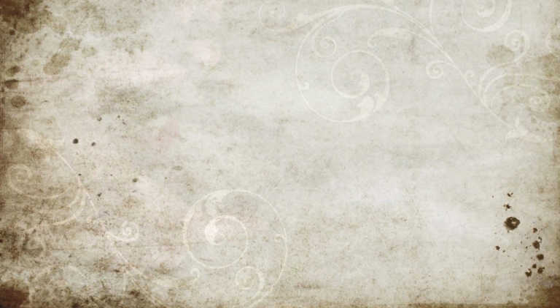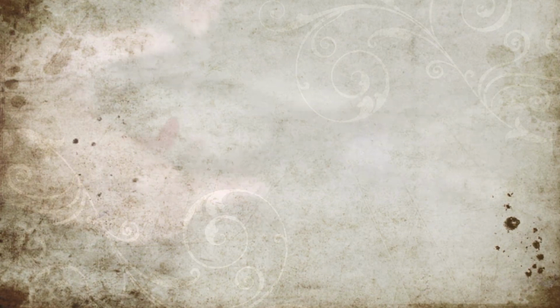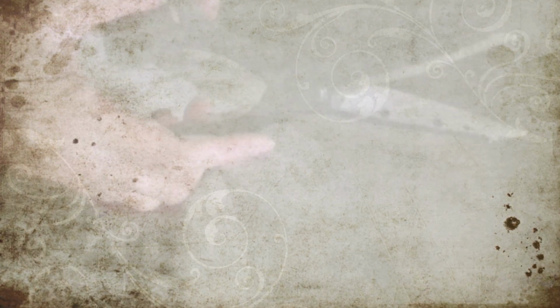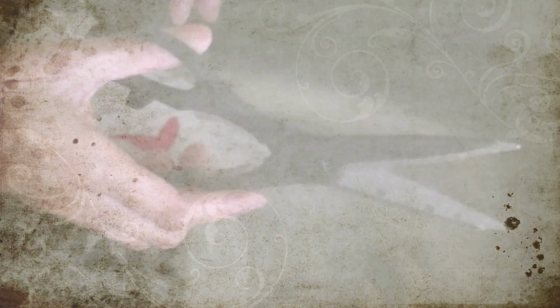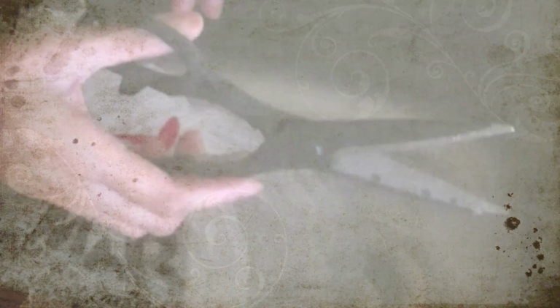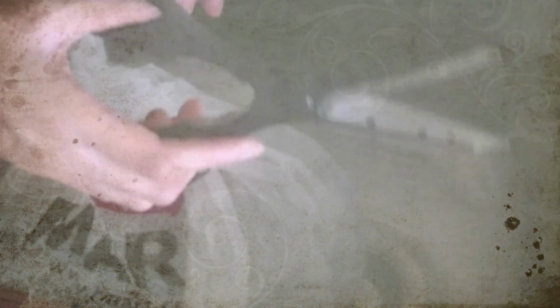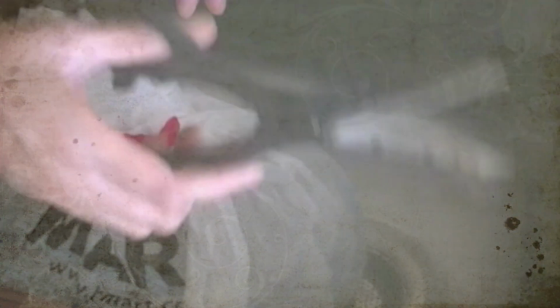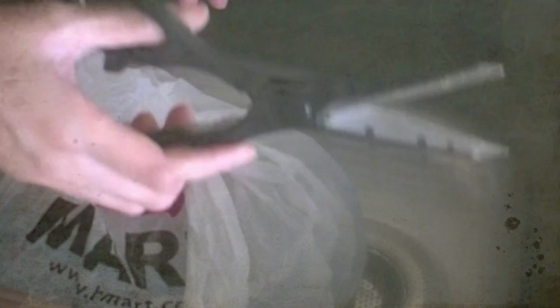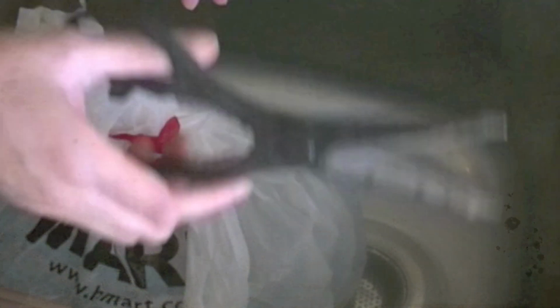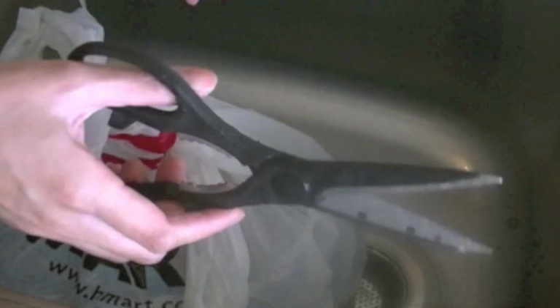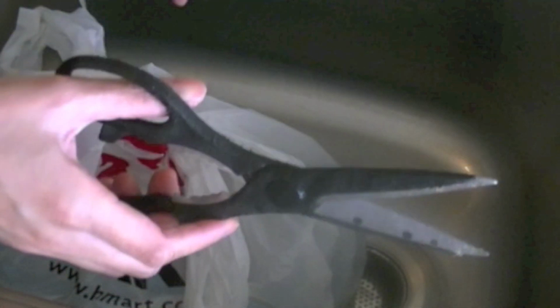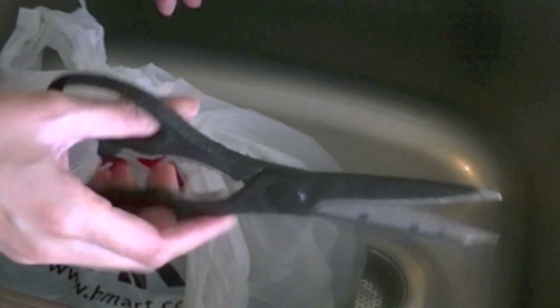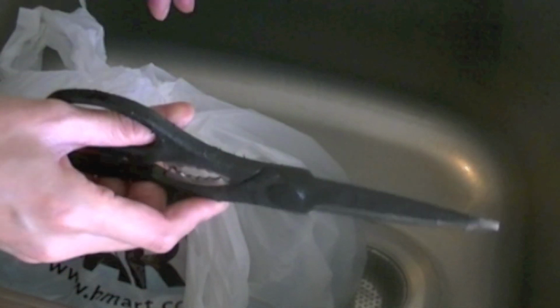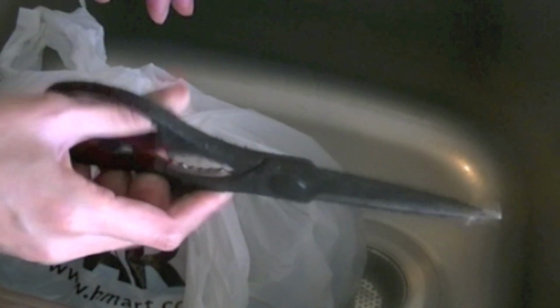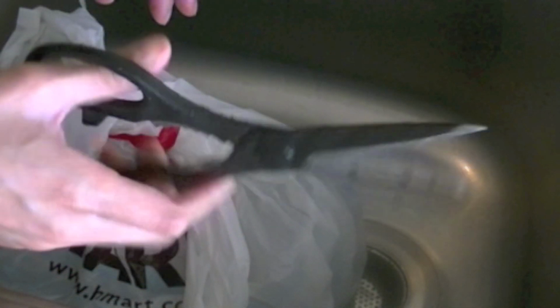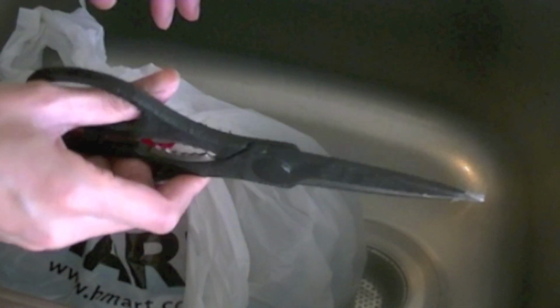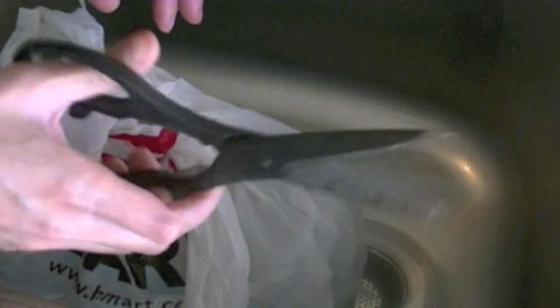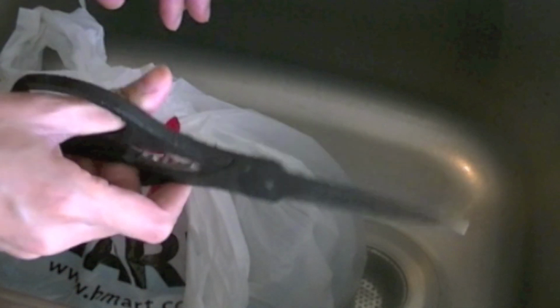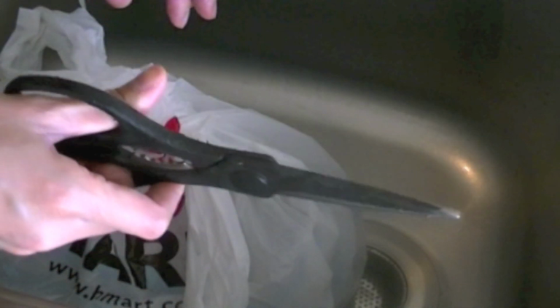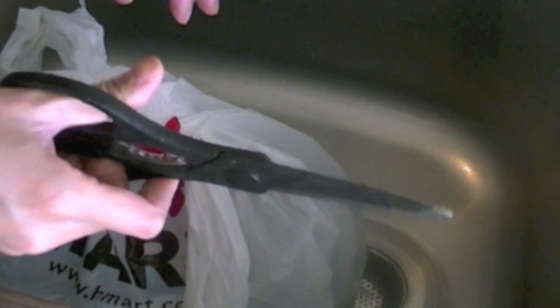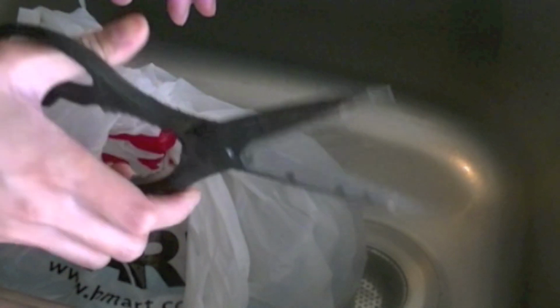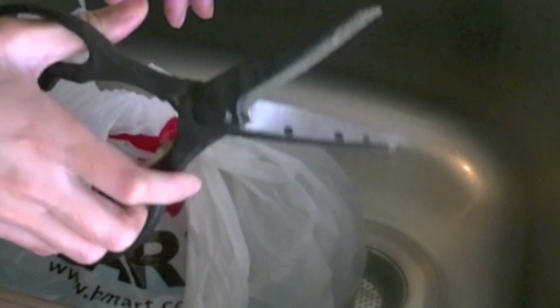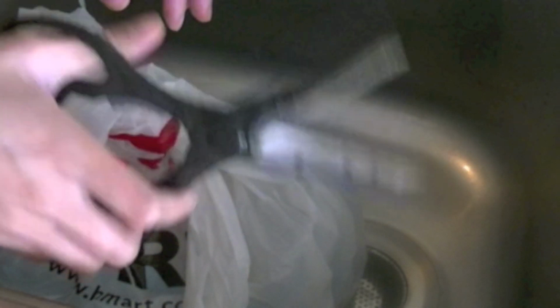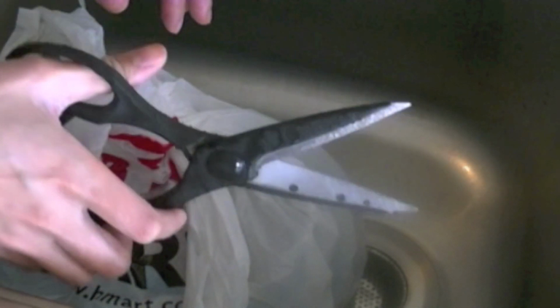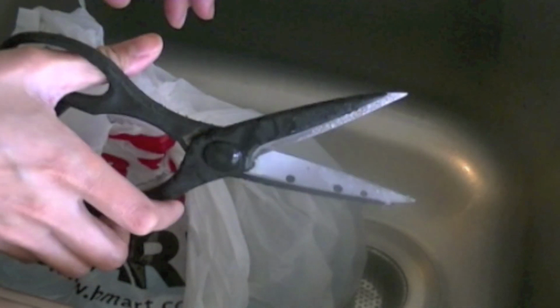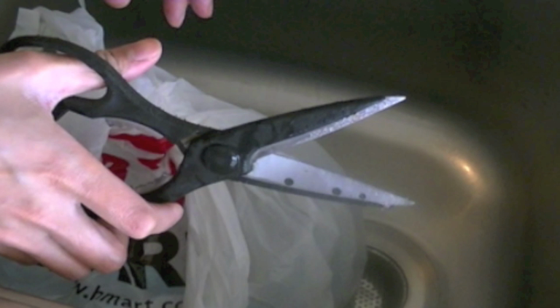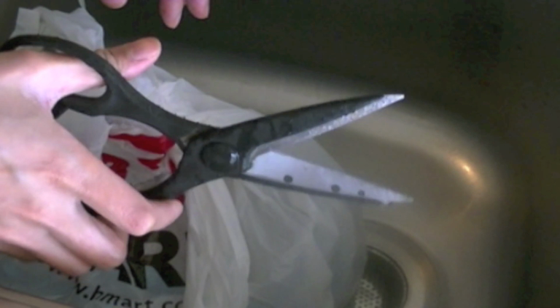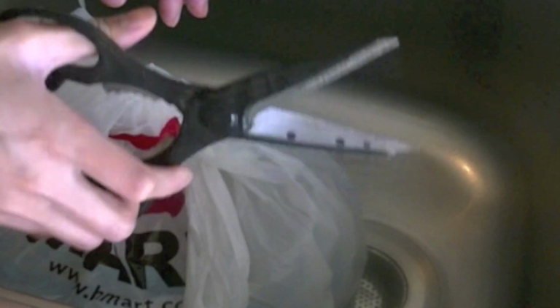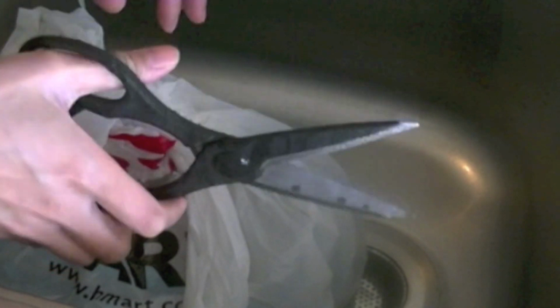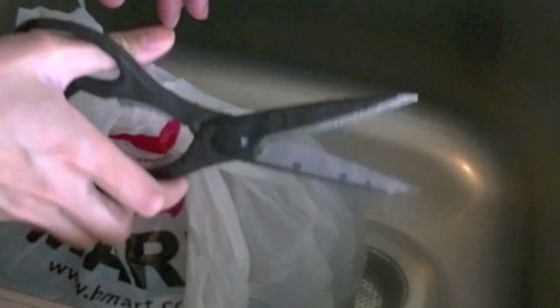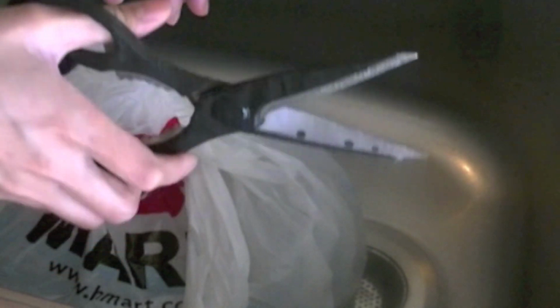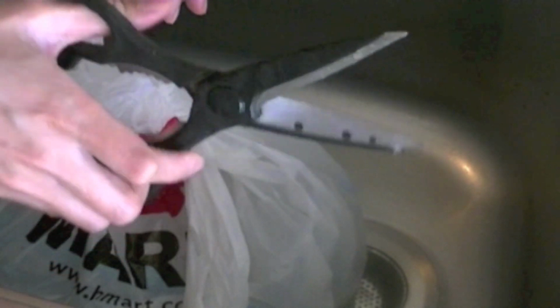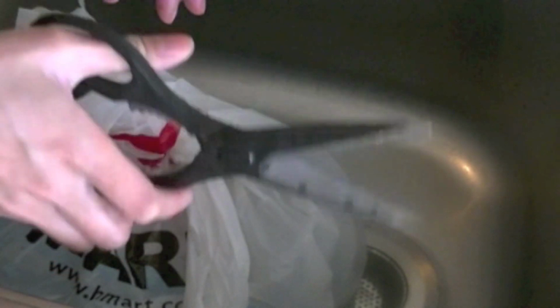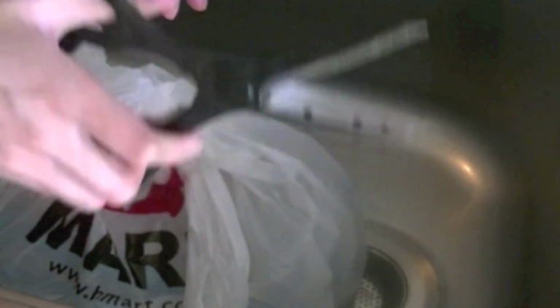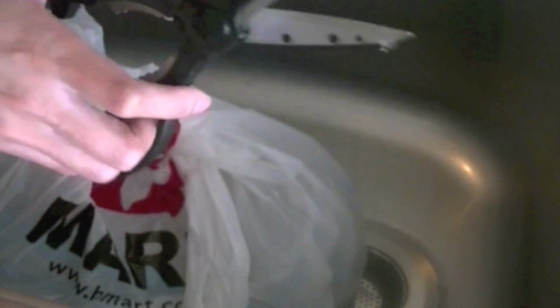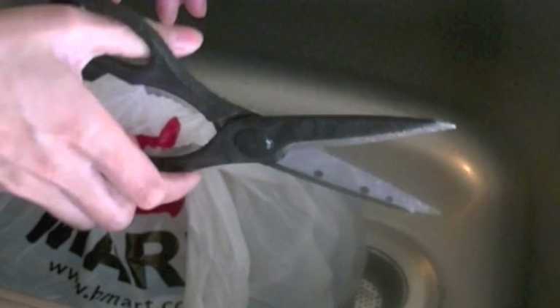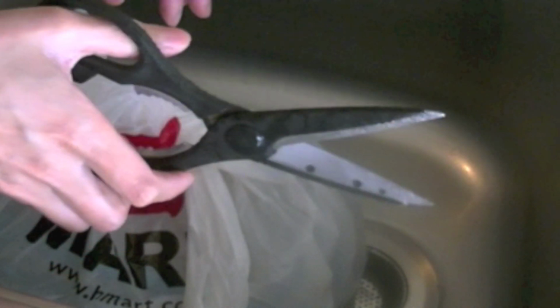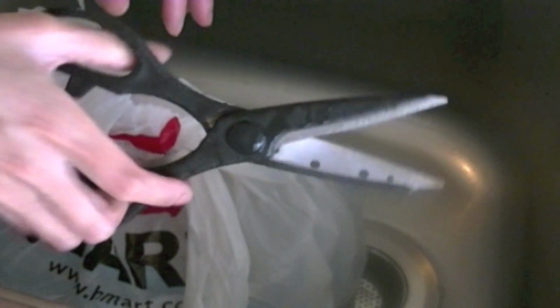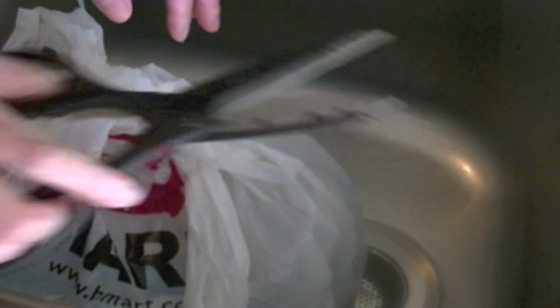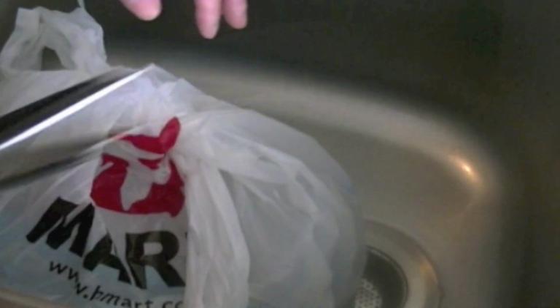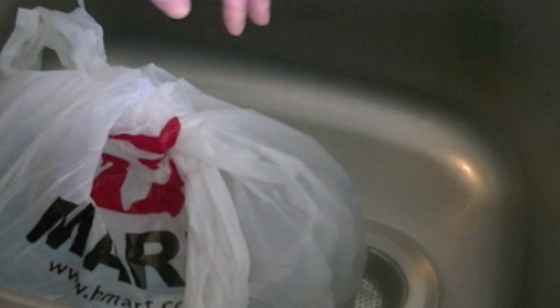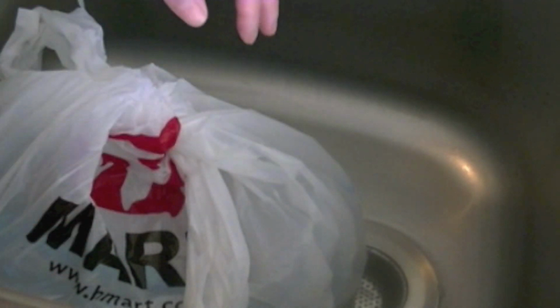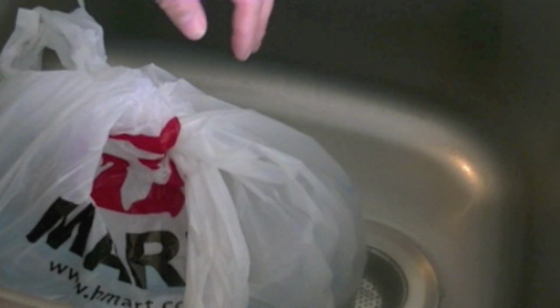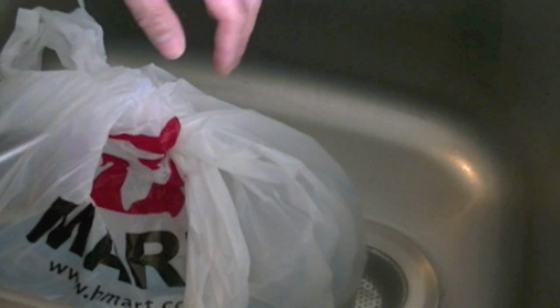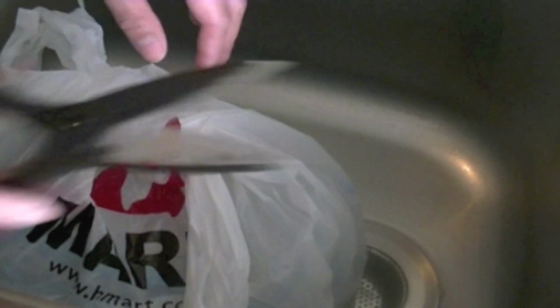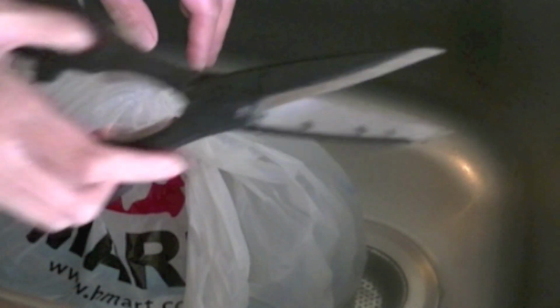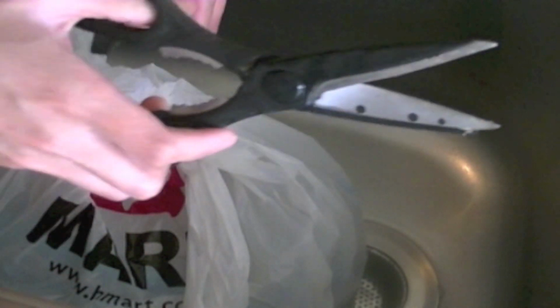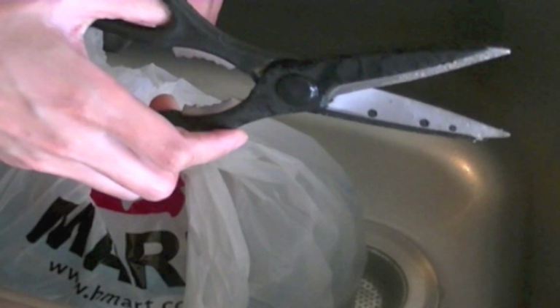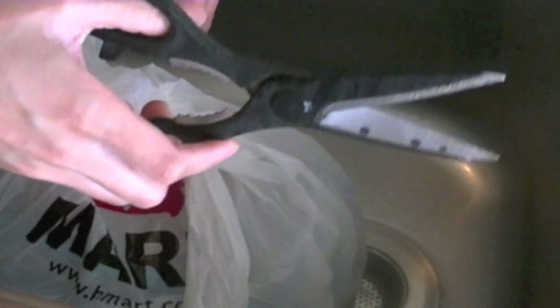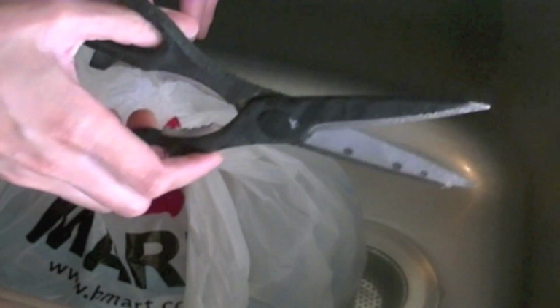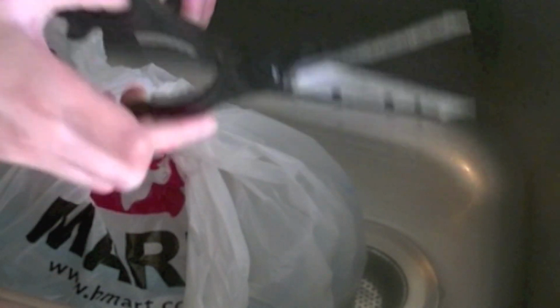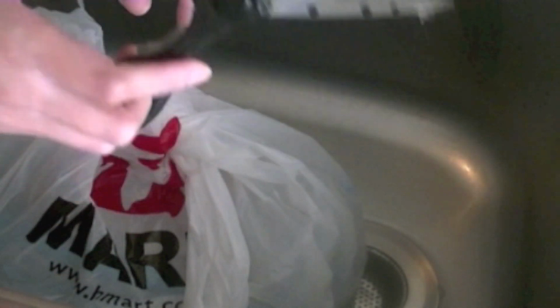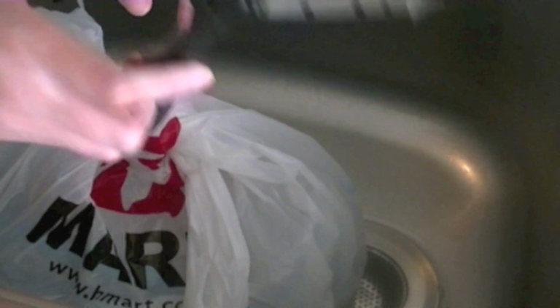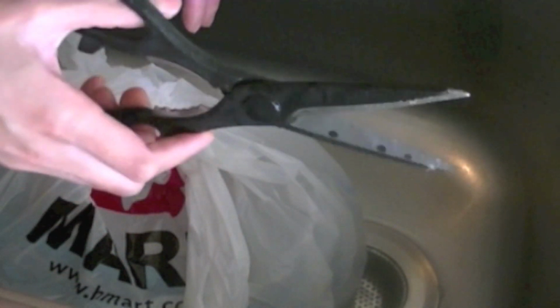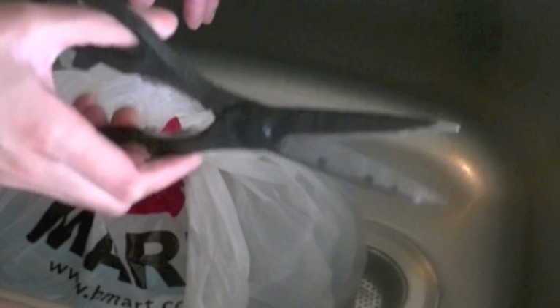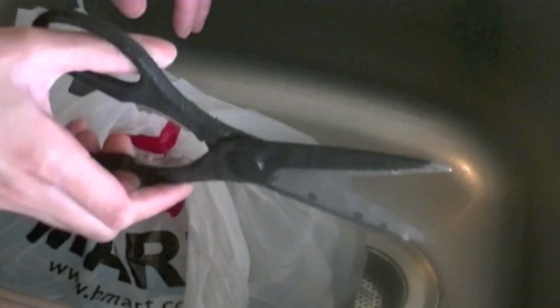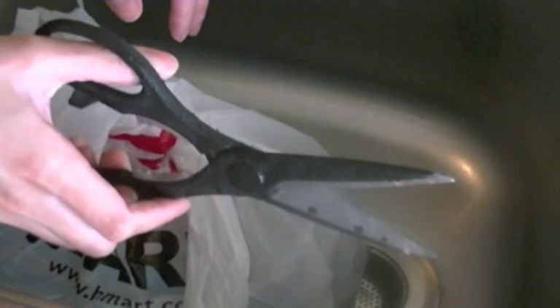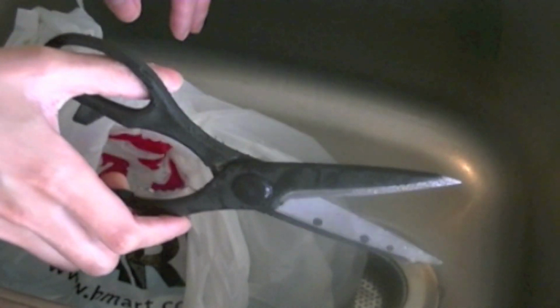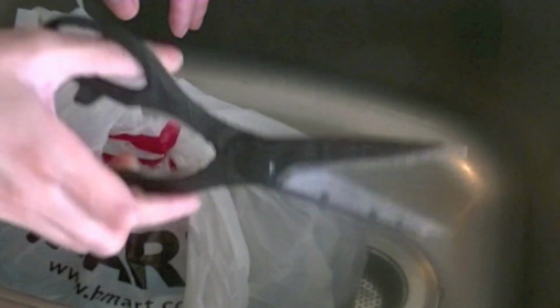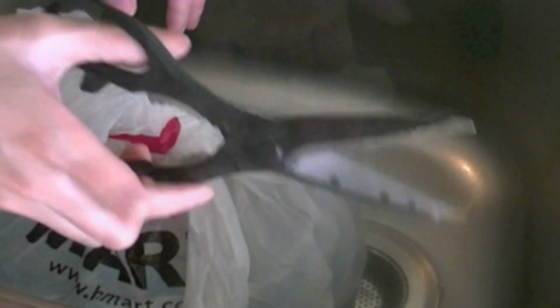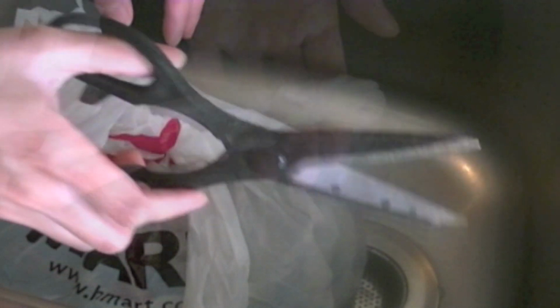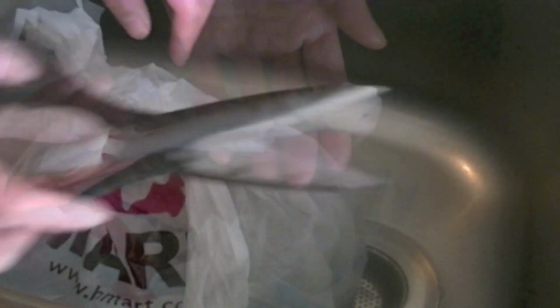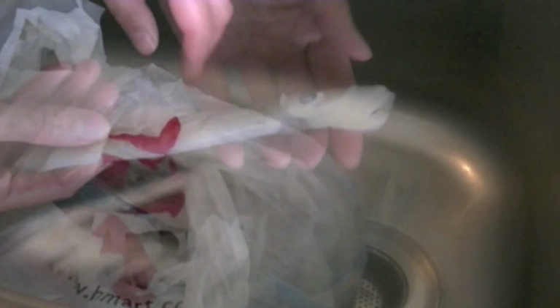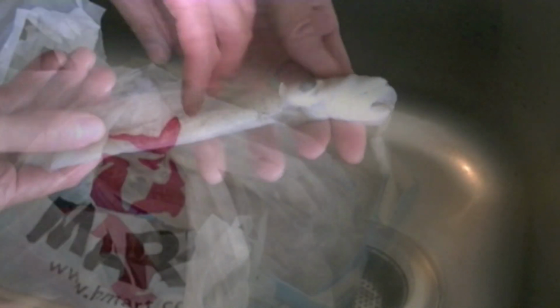I've got some food scissors here, and I'm going to tell you why you're going to need this — it's going to make your life a whole lot easier.